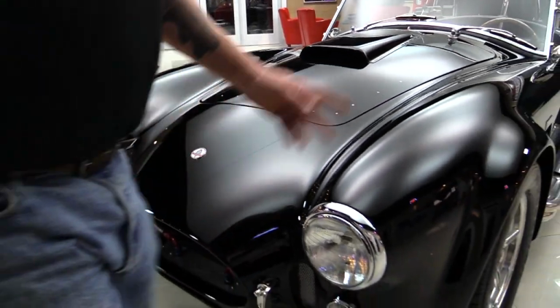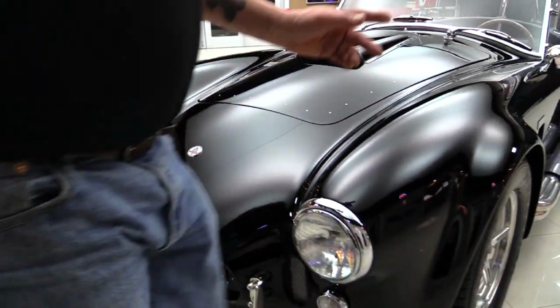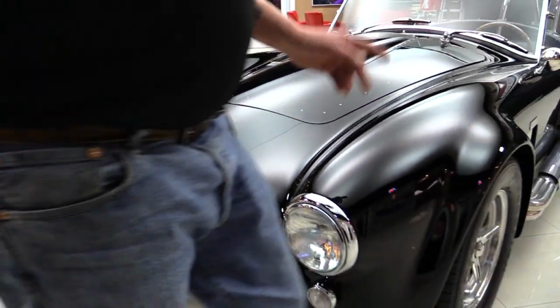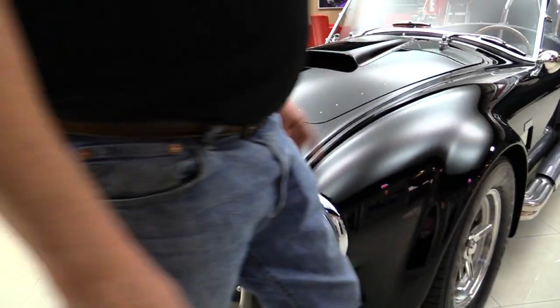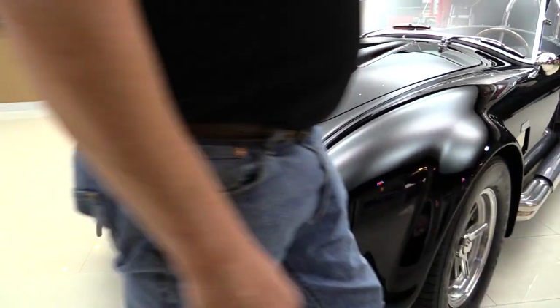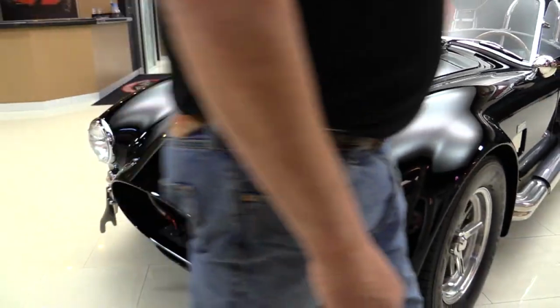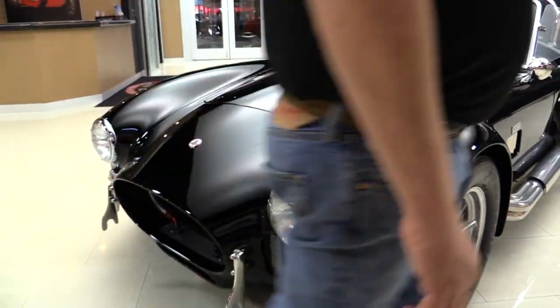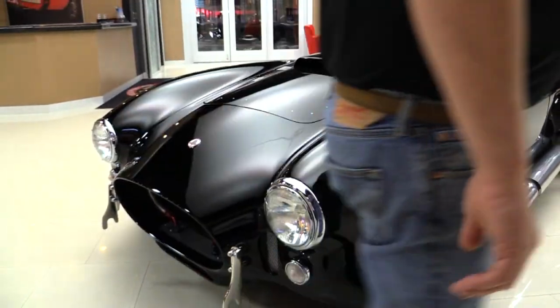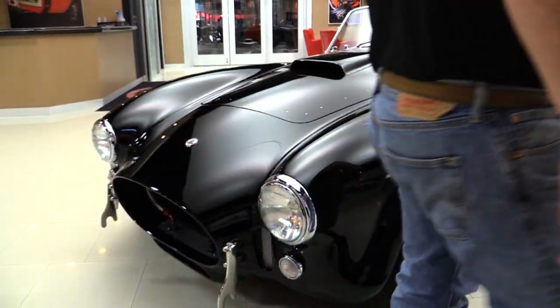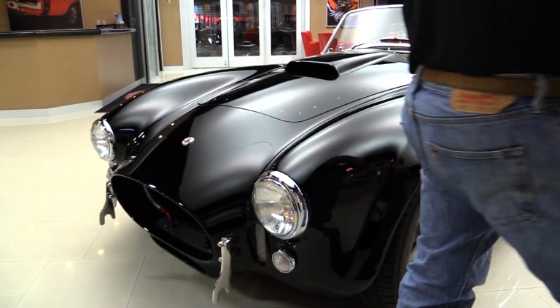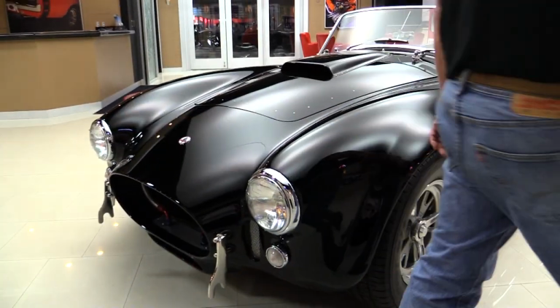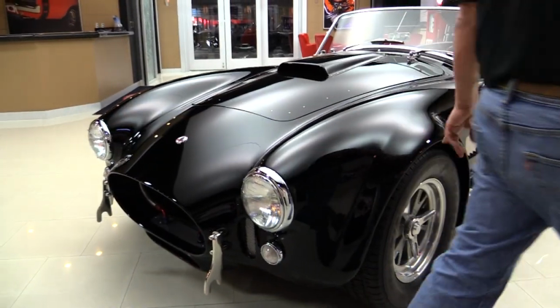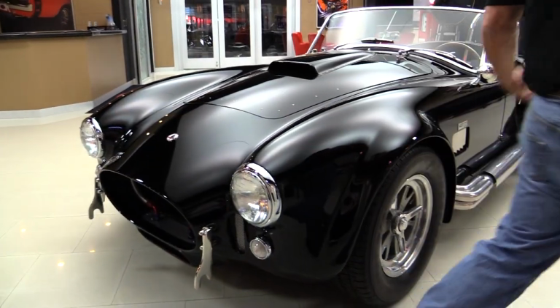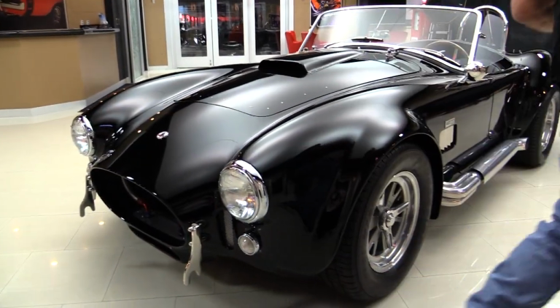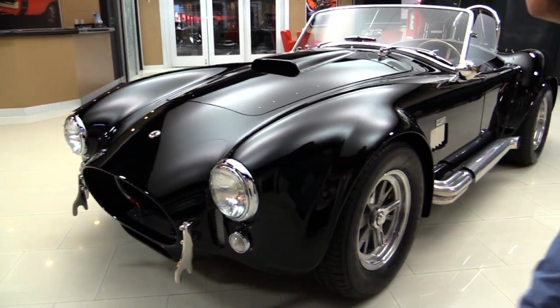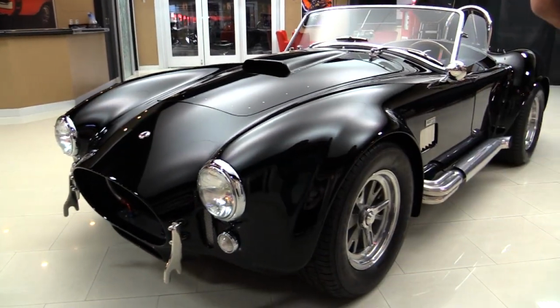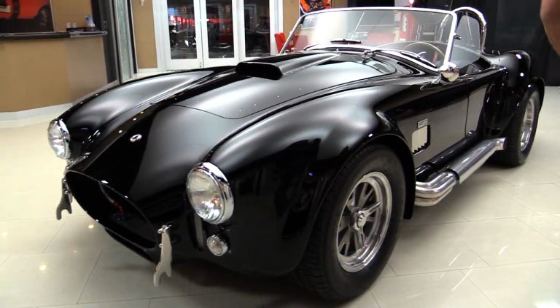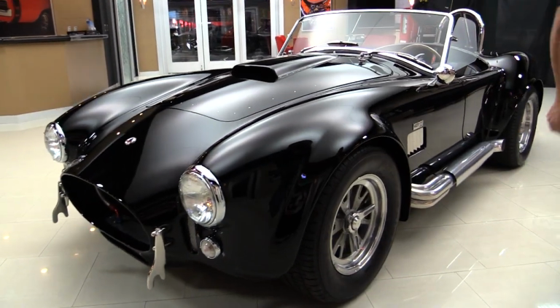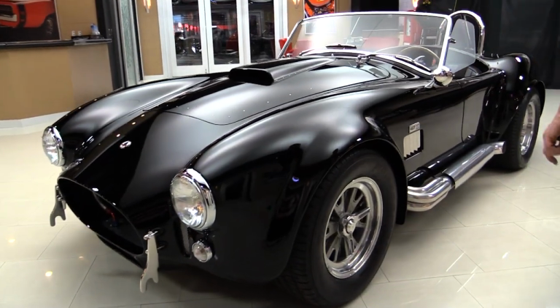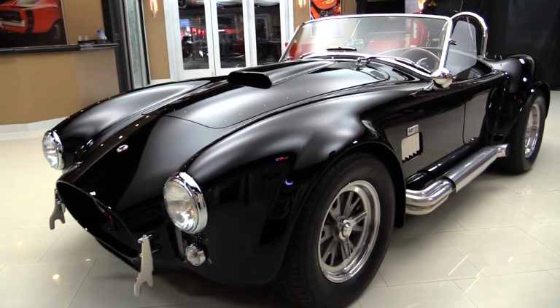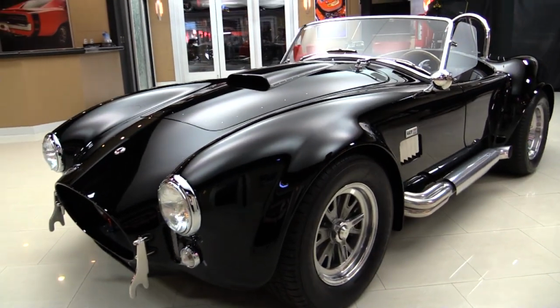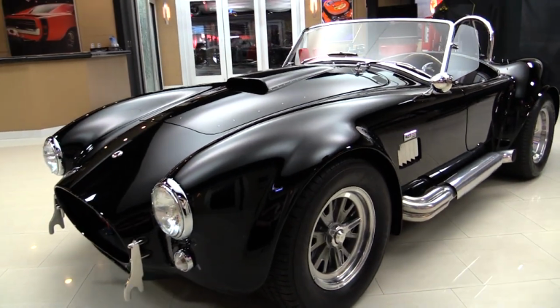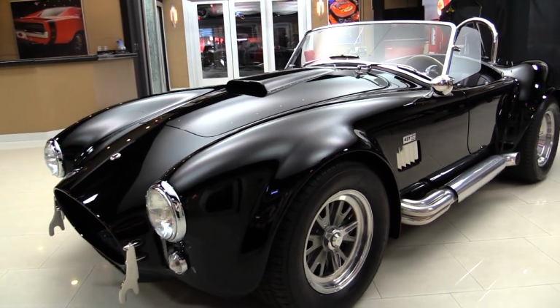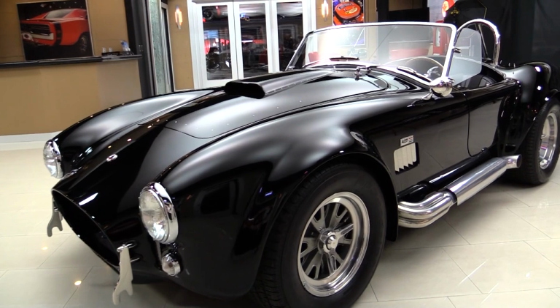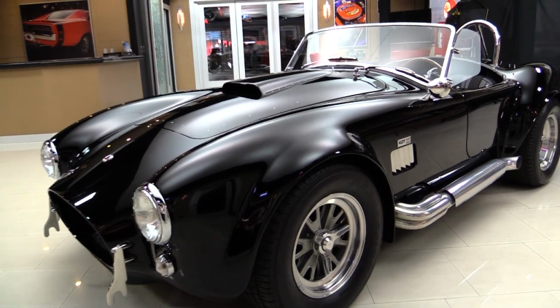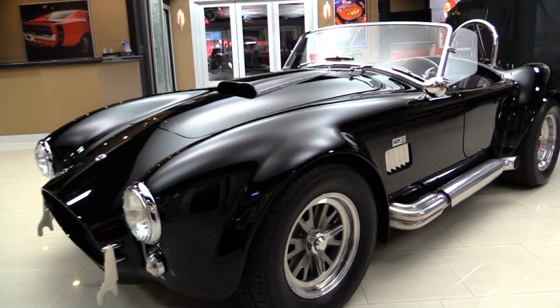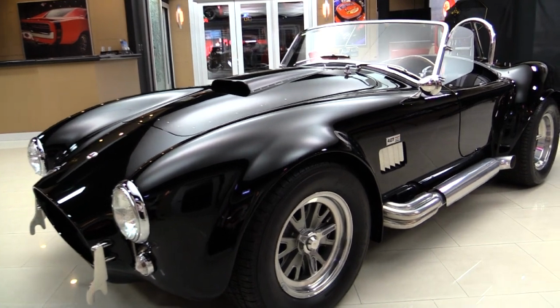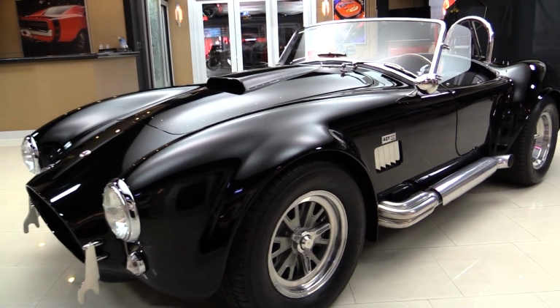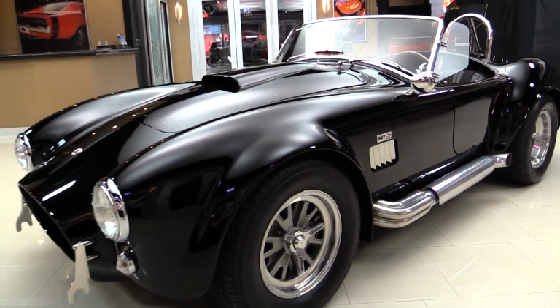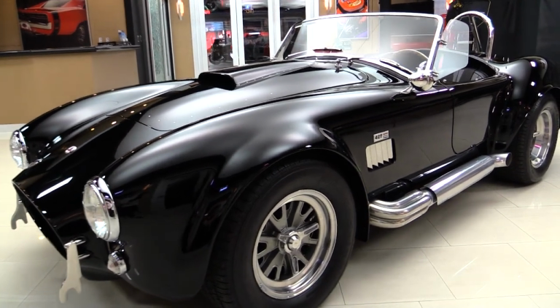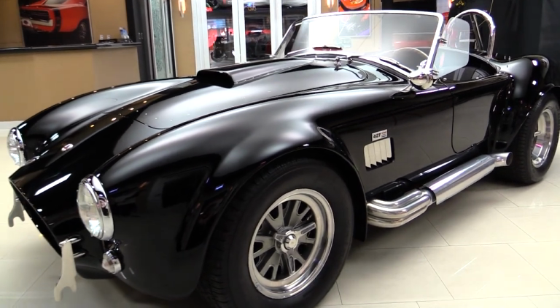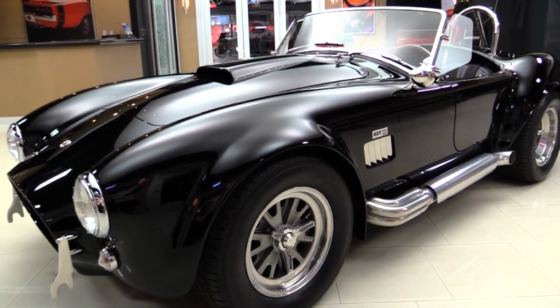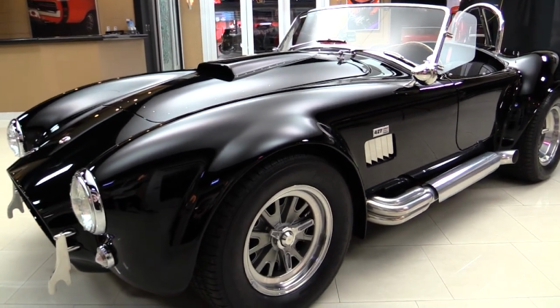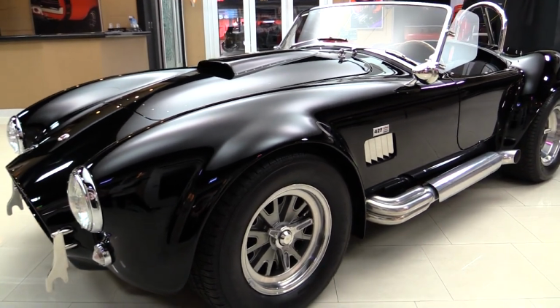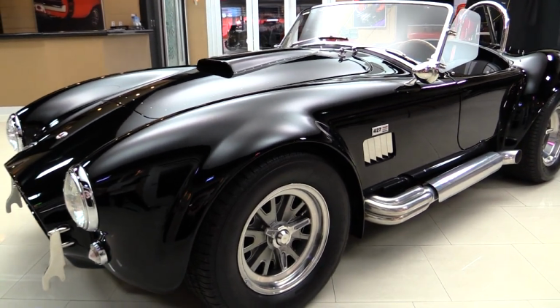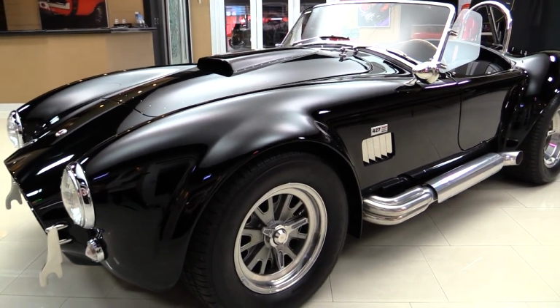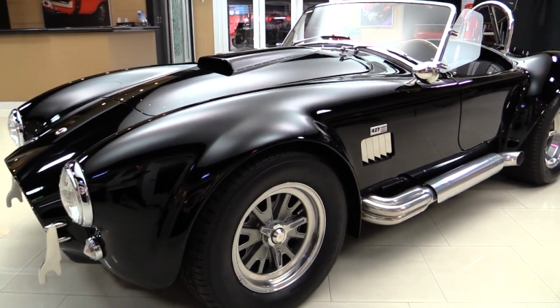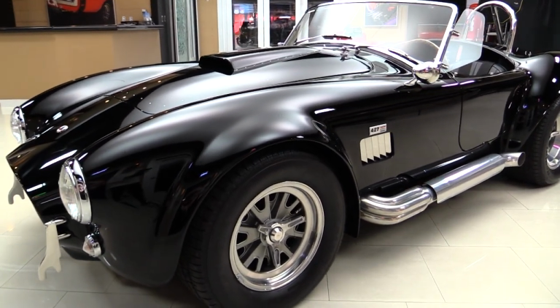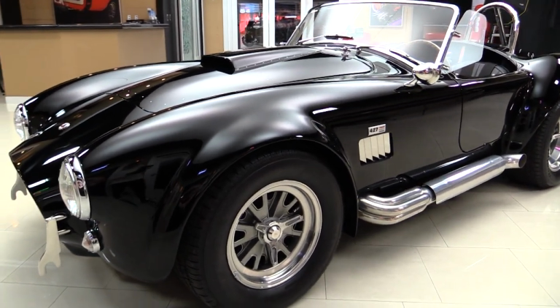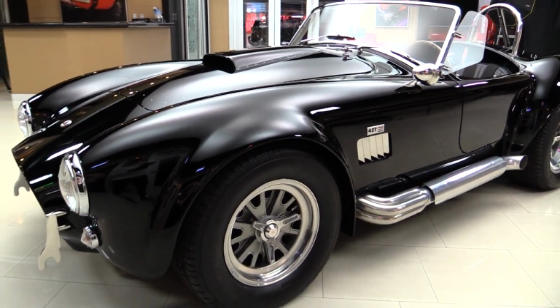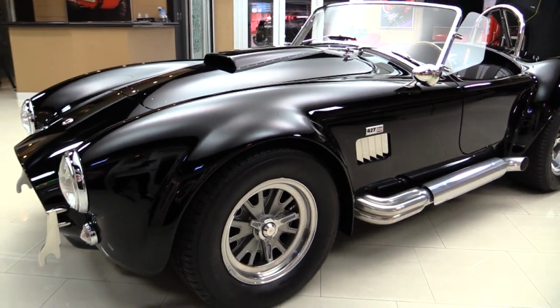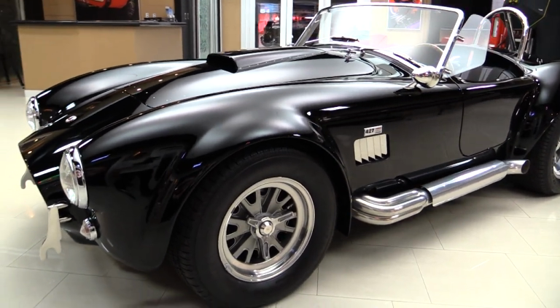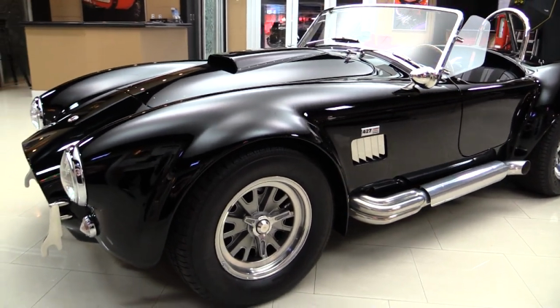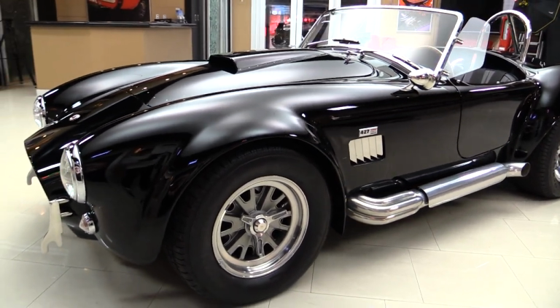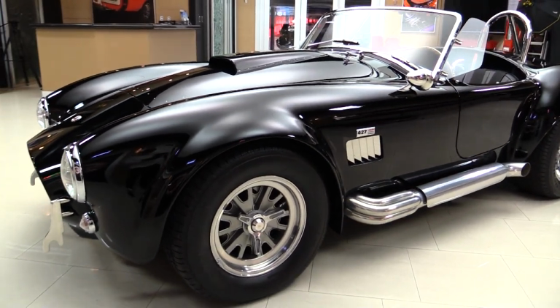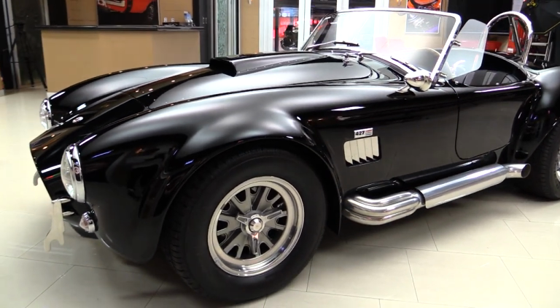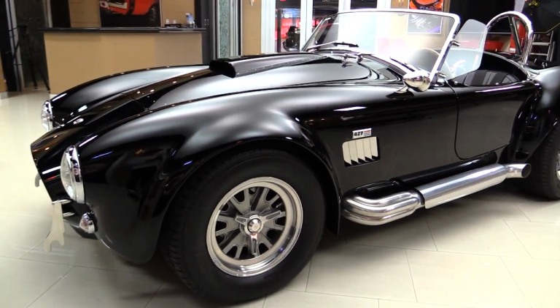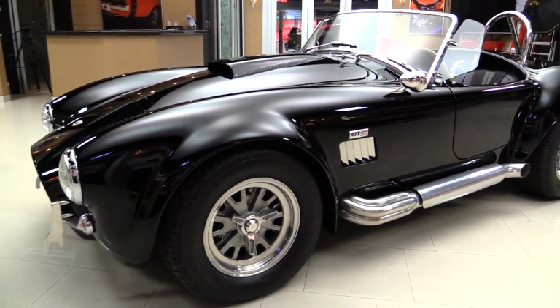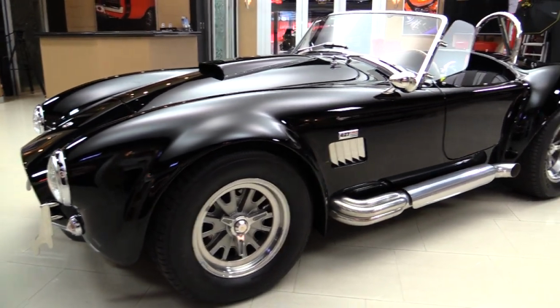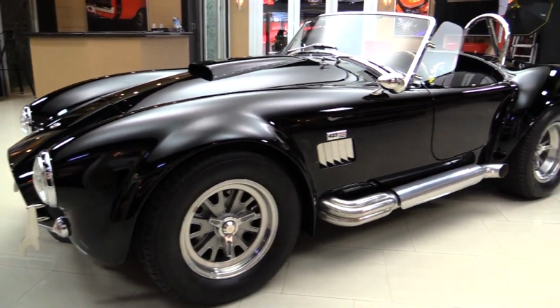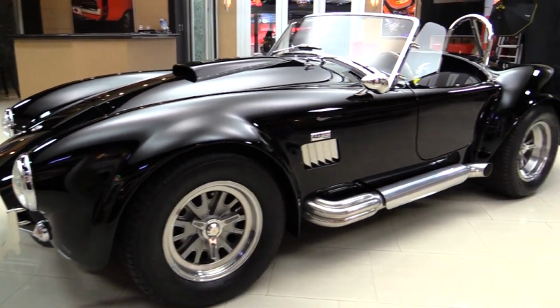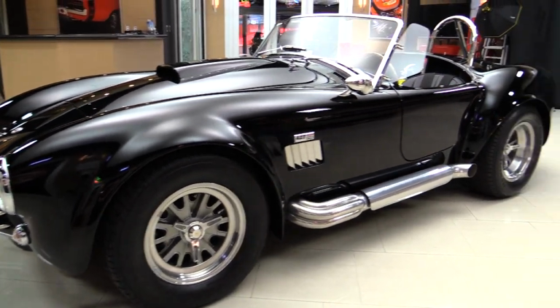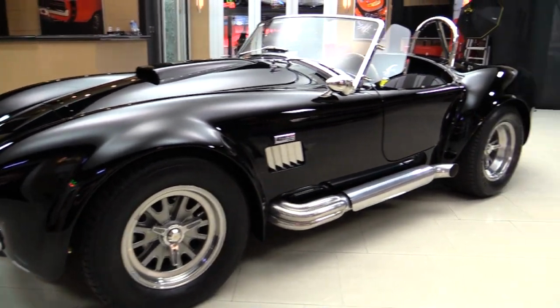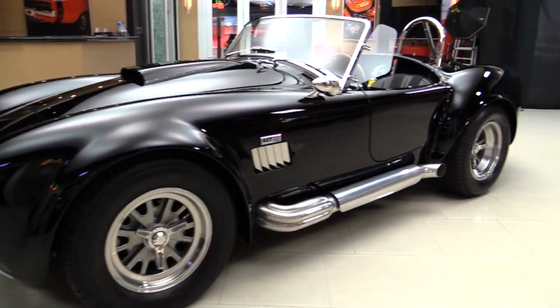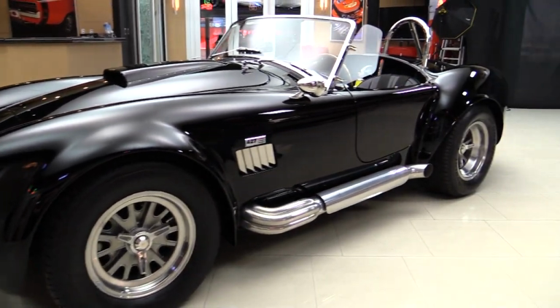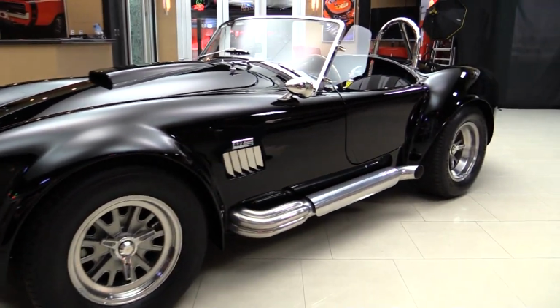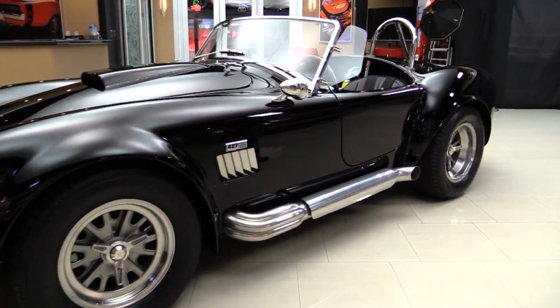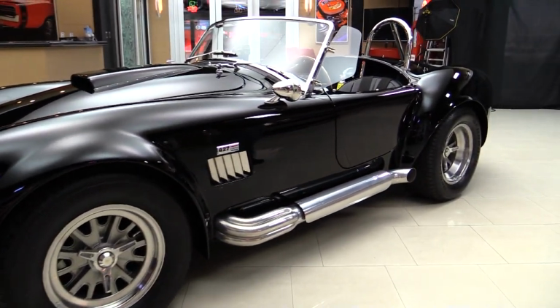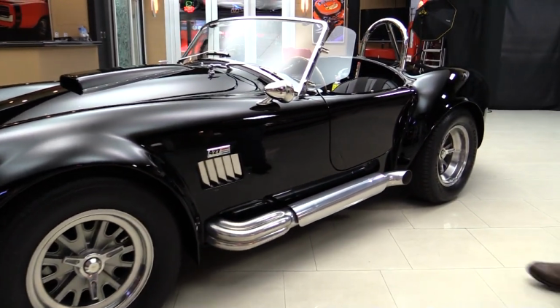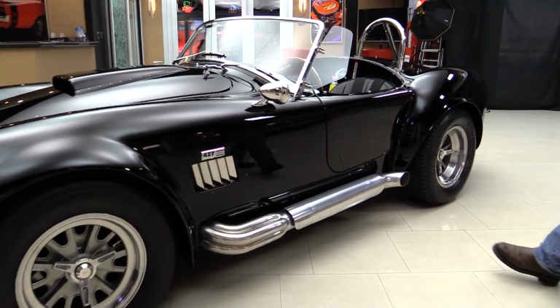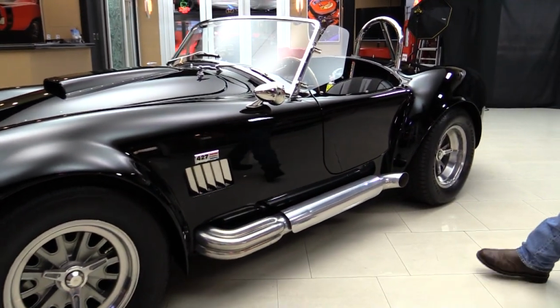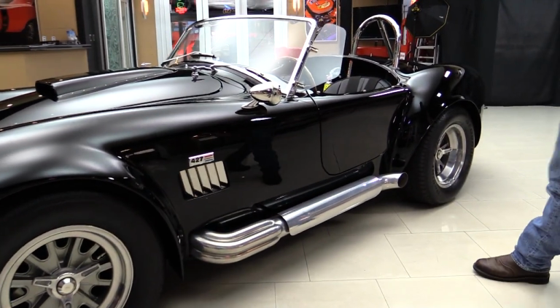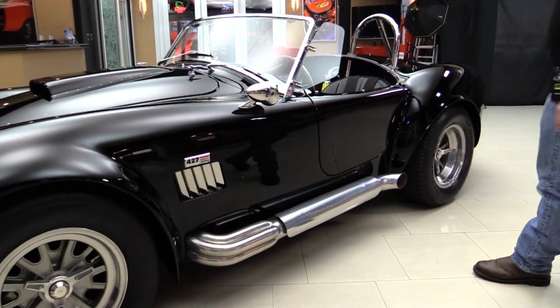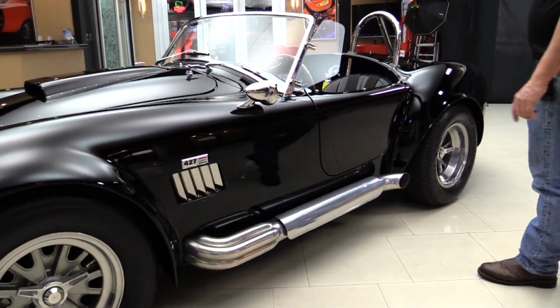All the chrome looks great. Those true knockoffs look awesome. We got black walls on the tire and jet-coated side pipes.